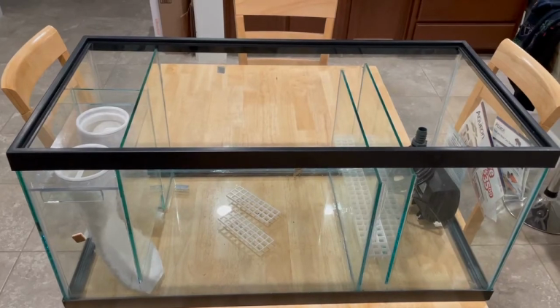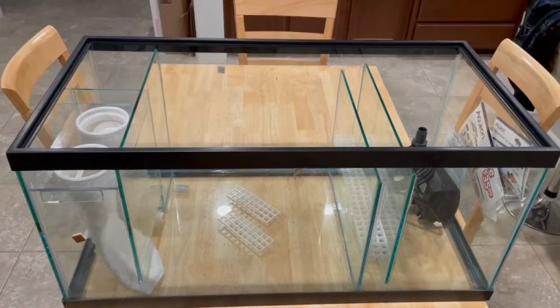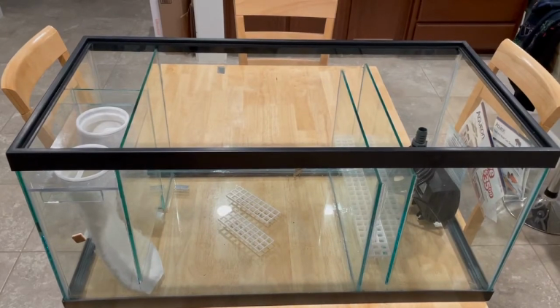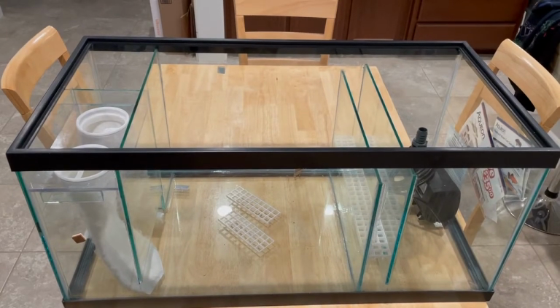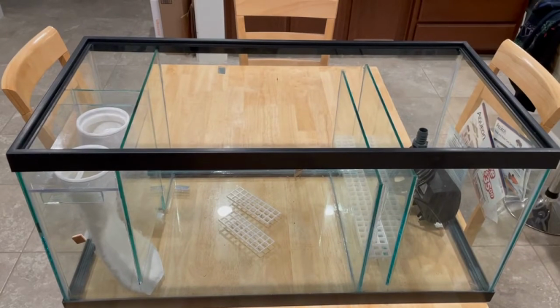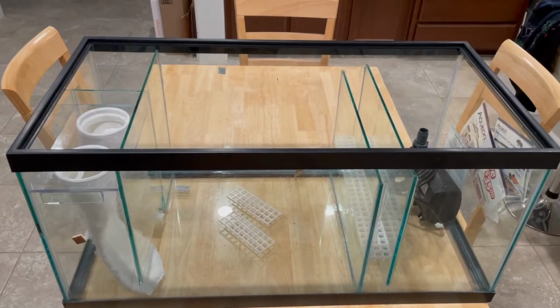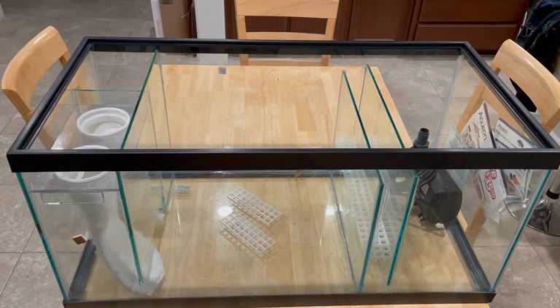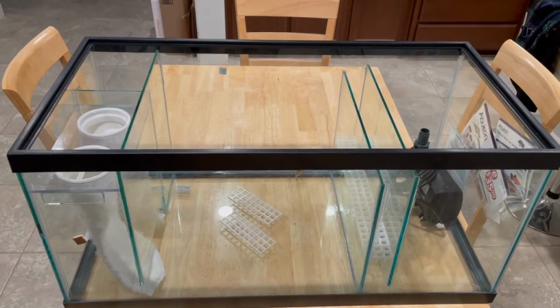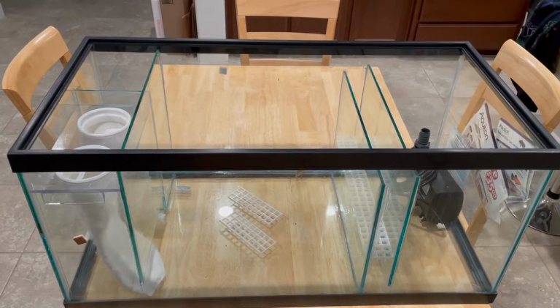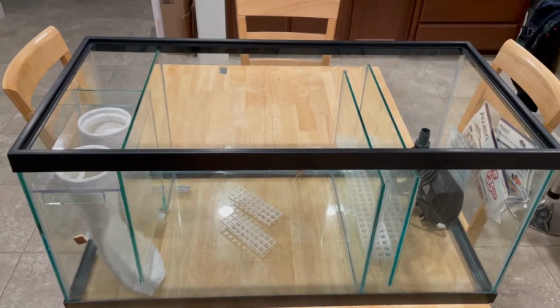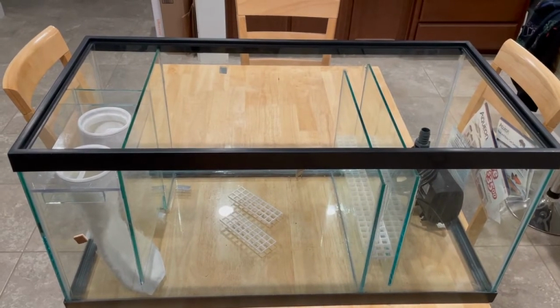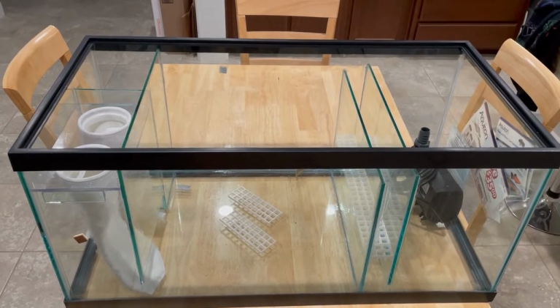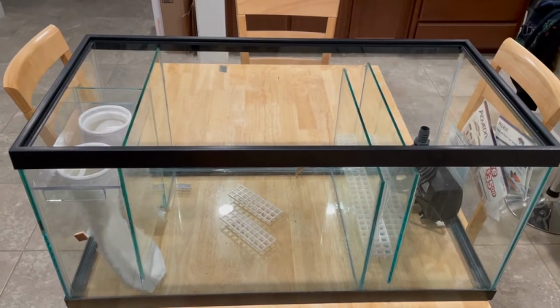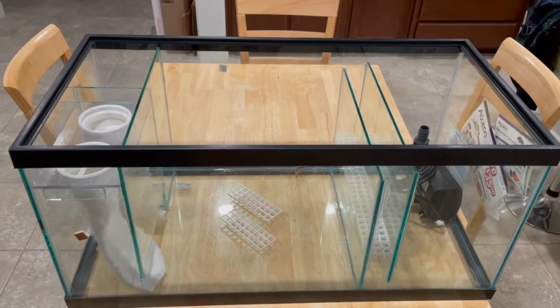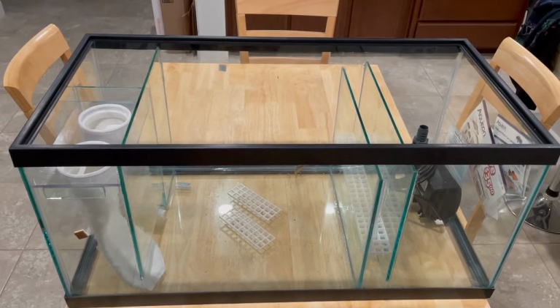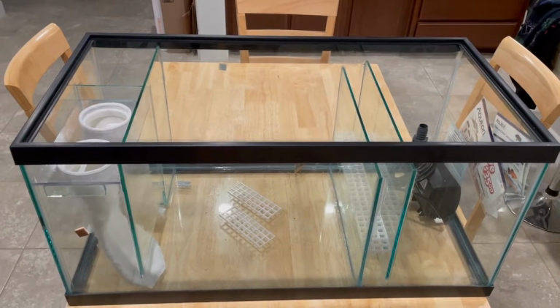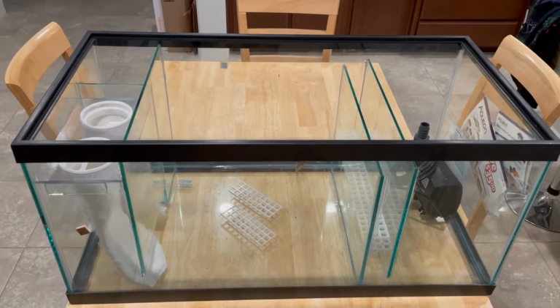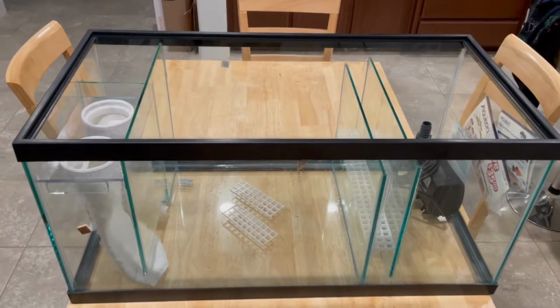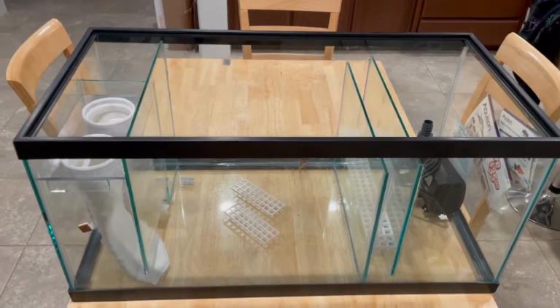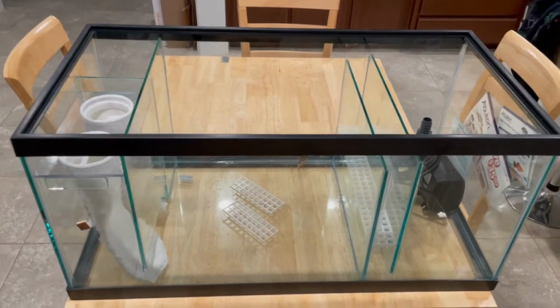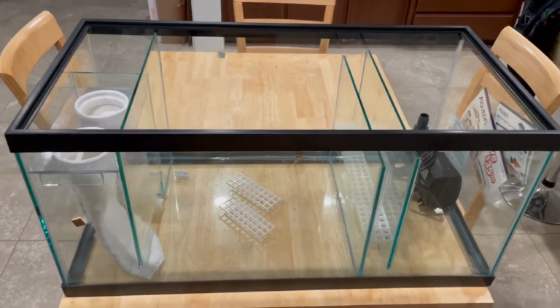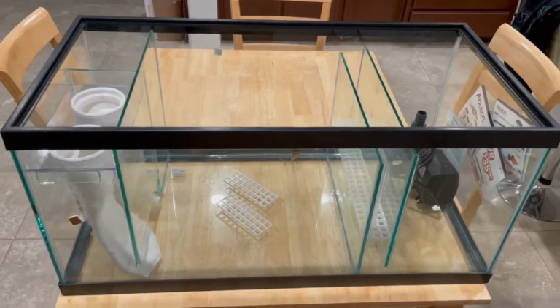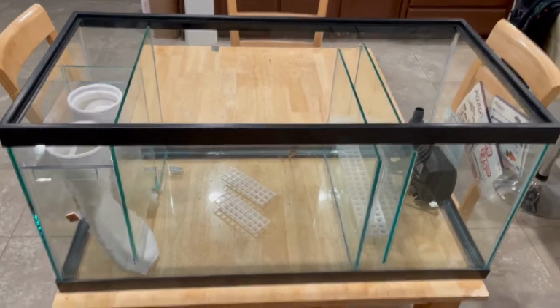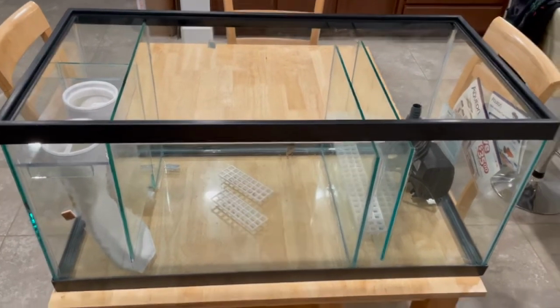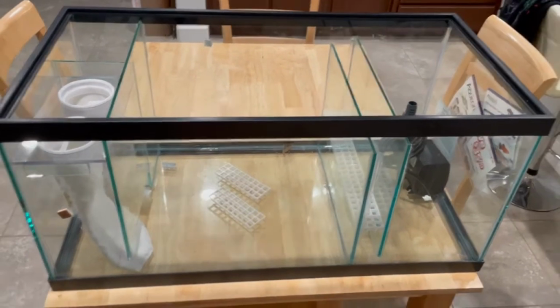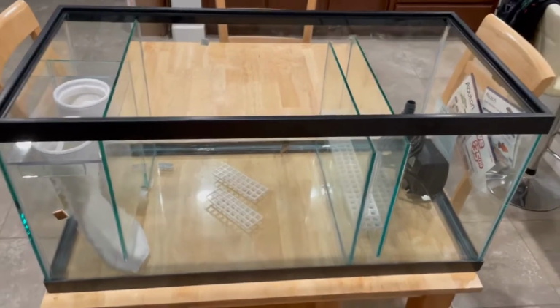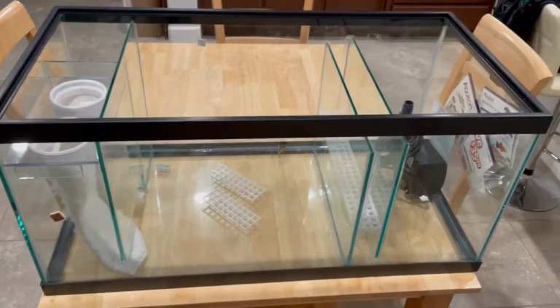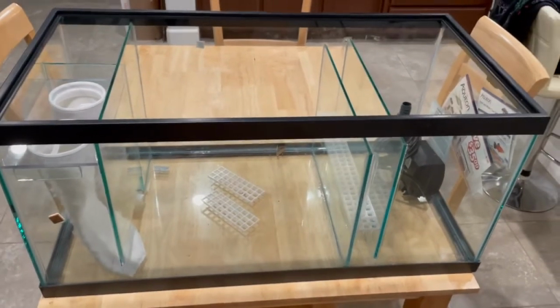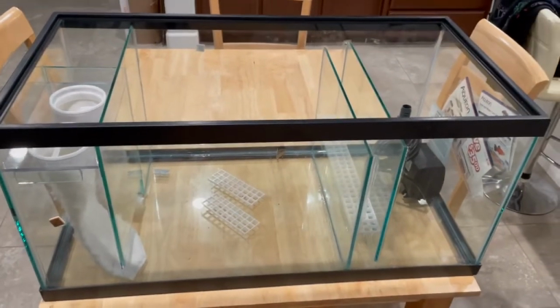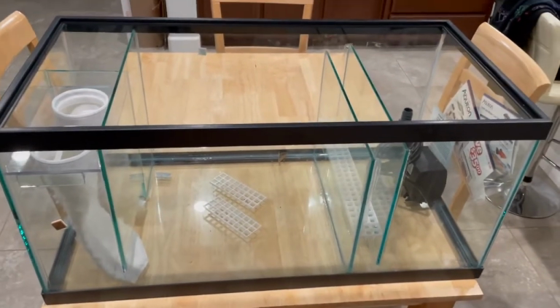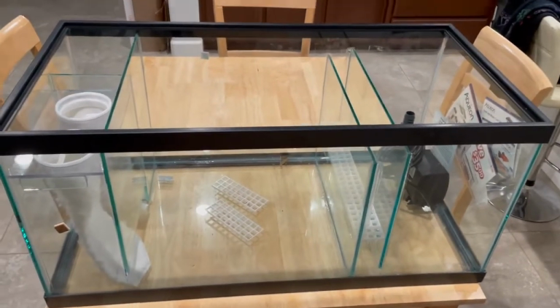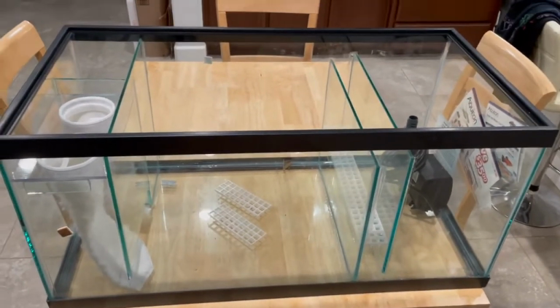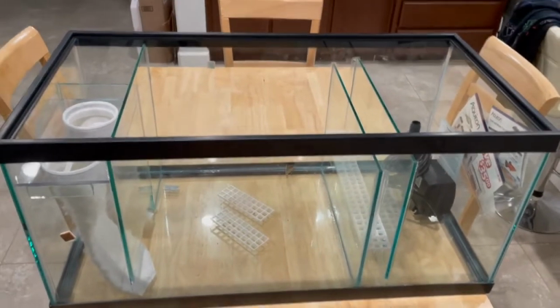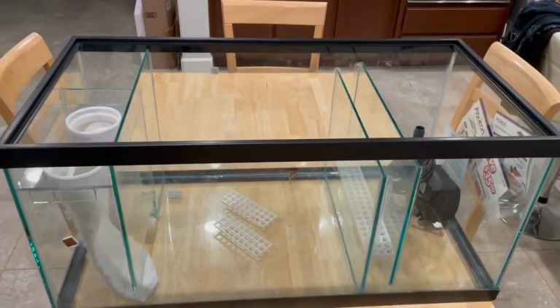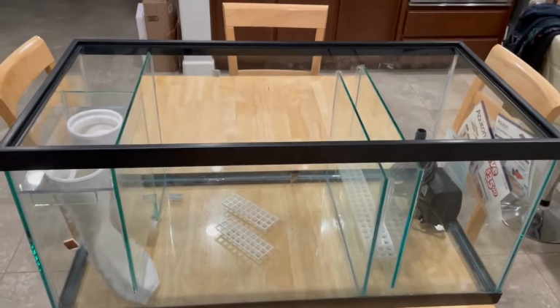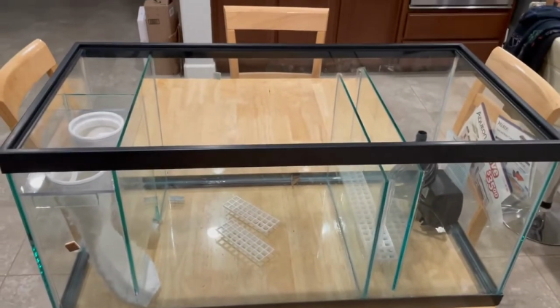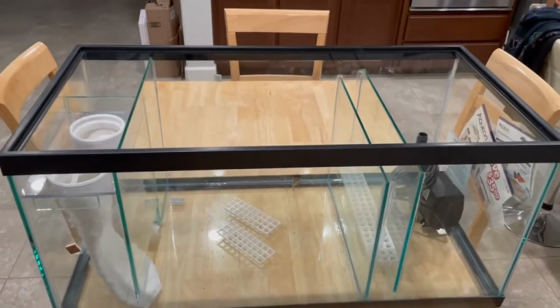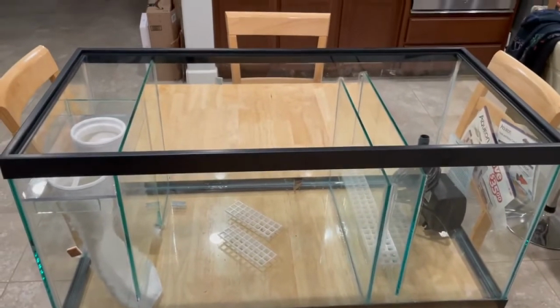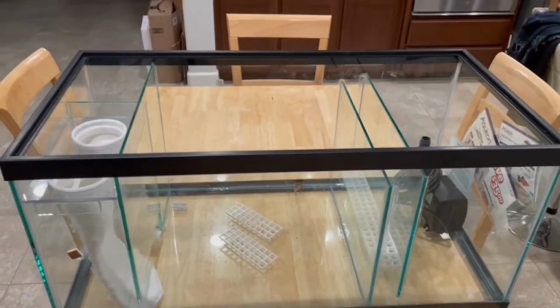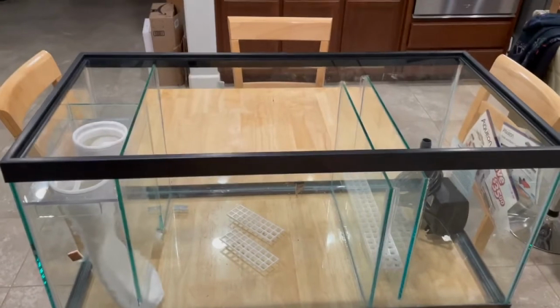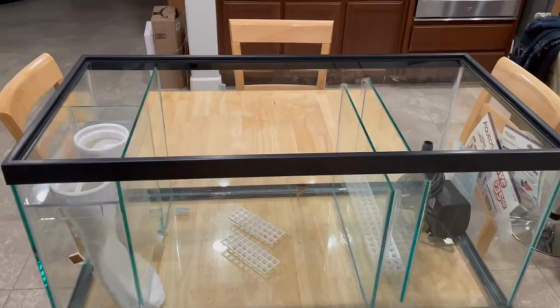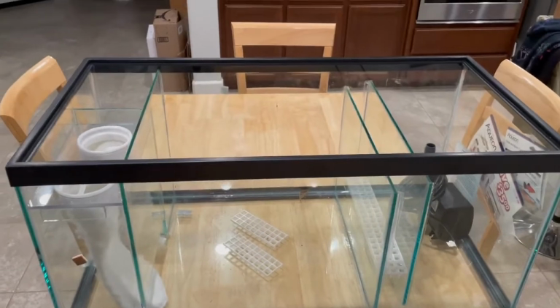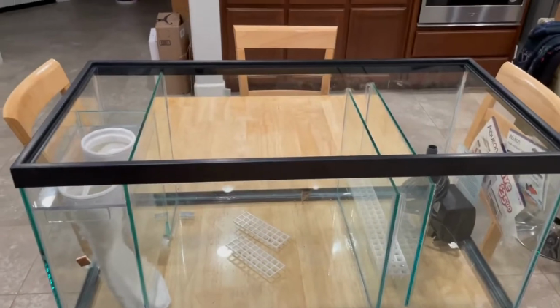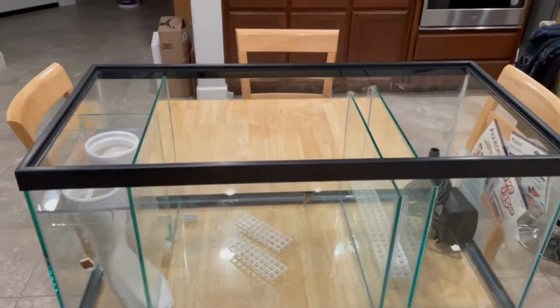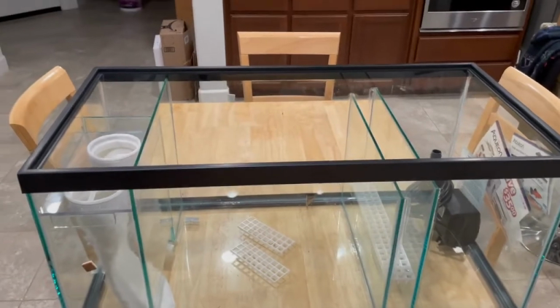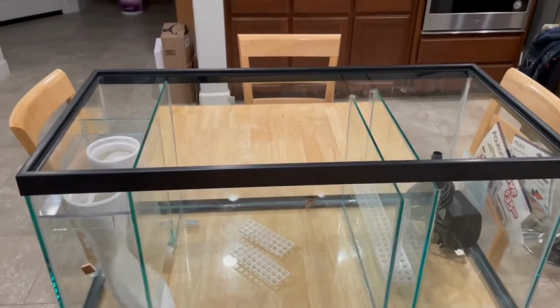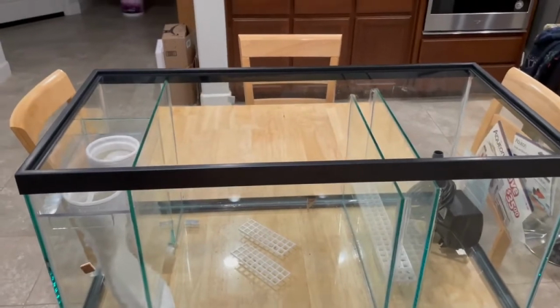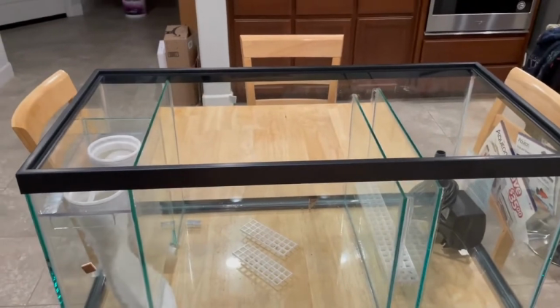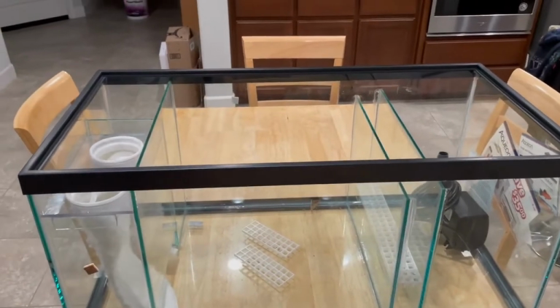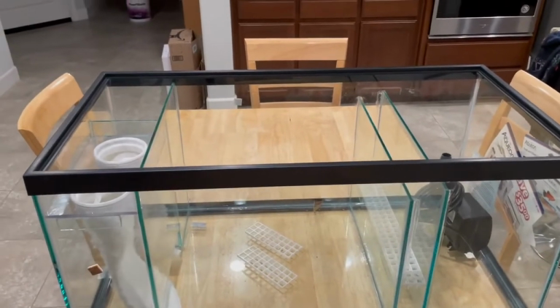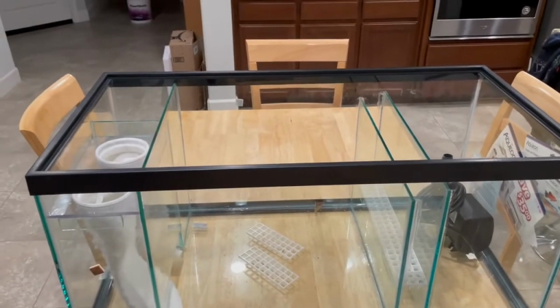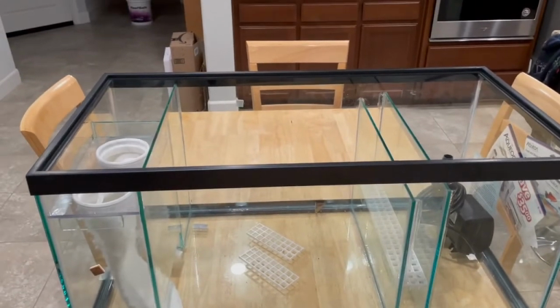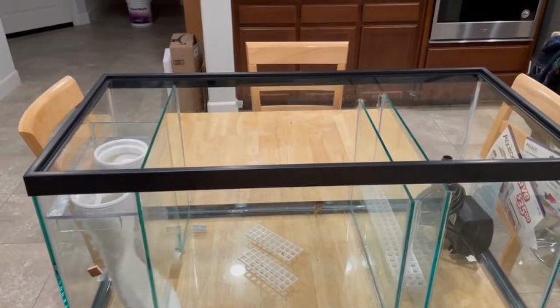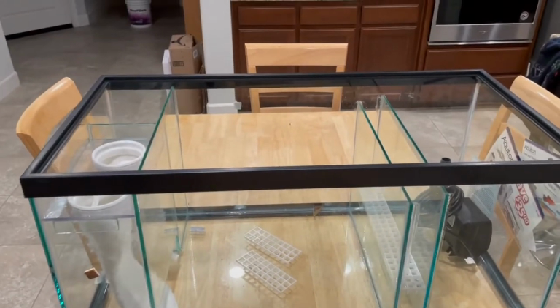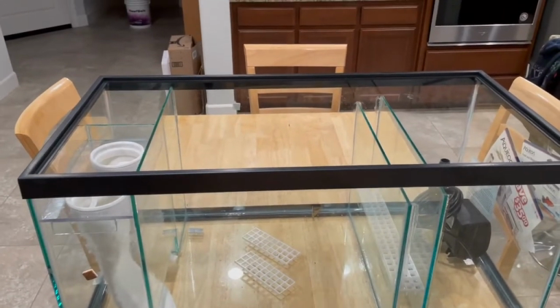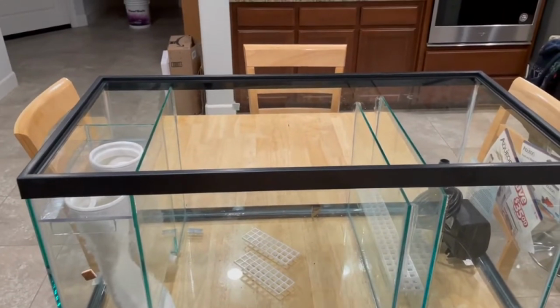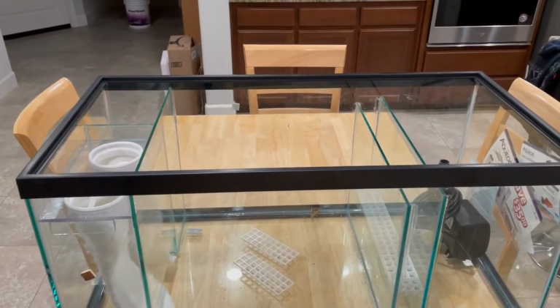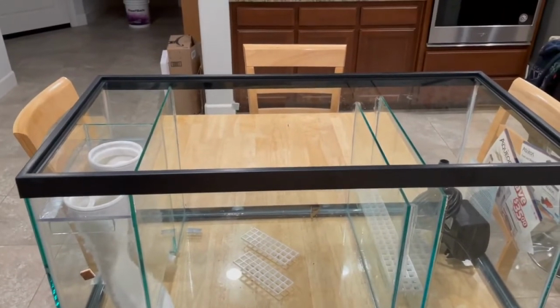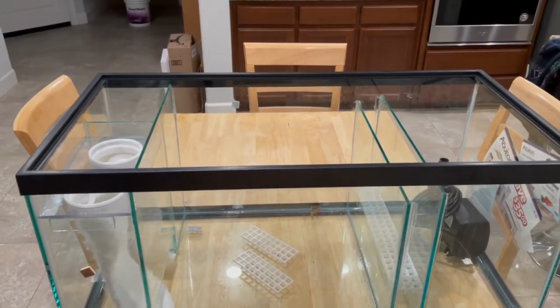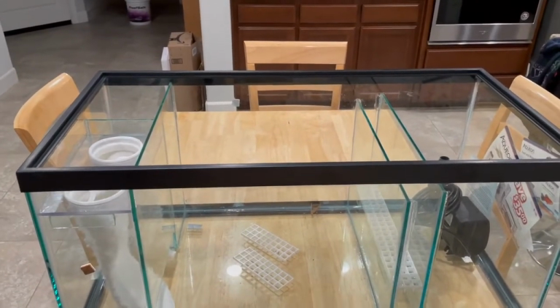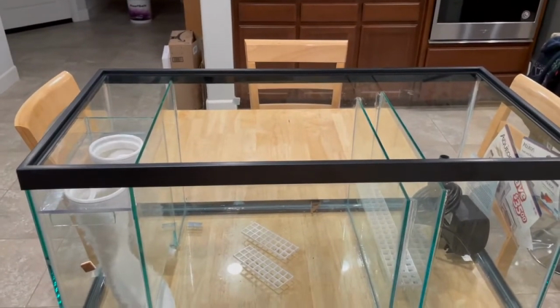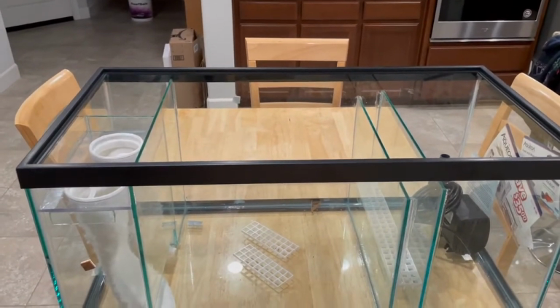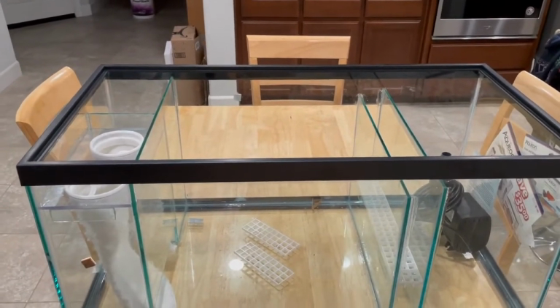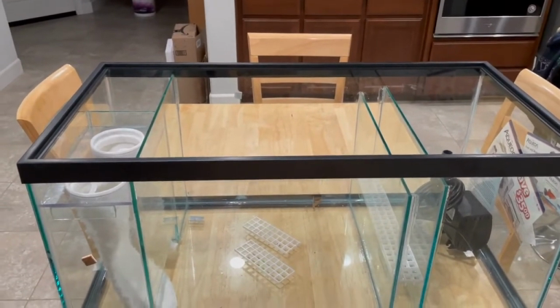How's it going YouTube reefers? Here is the finished product of the sump that I've been working on.